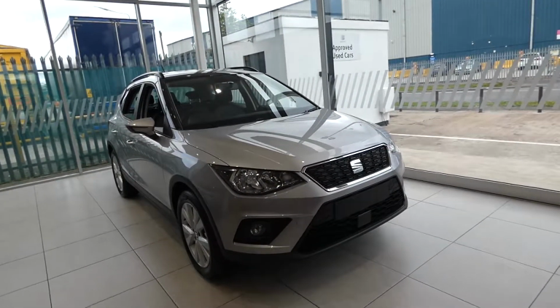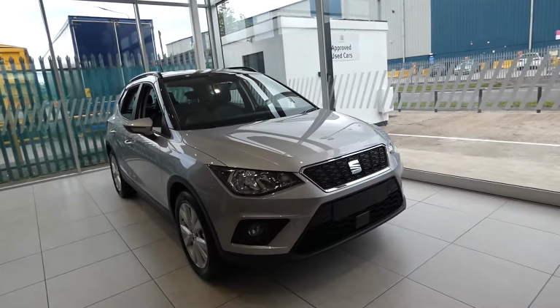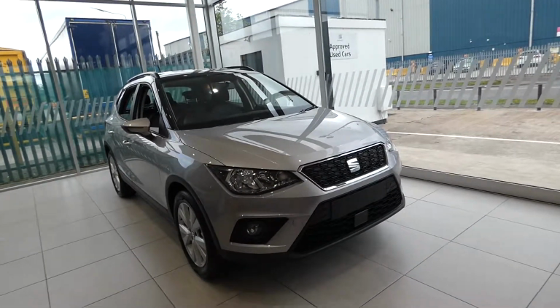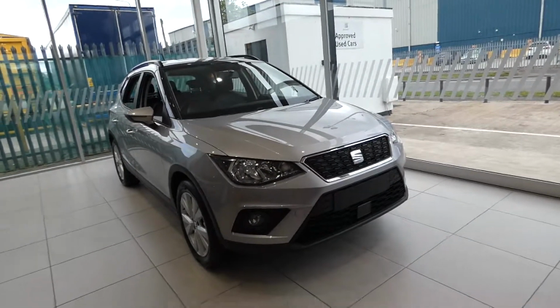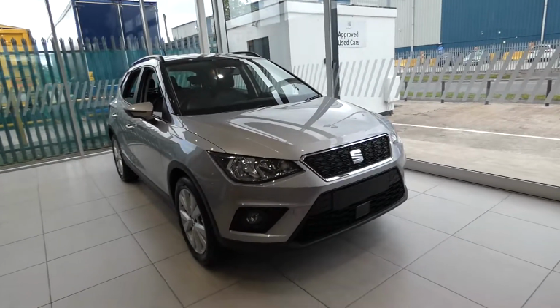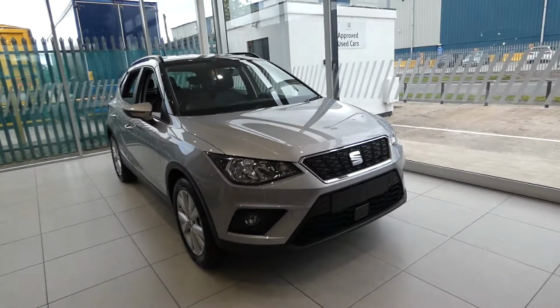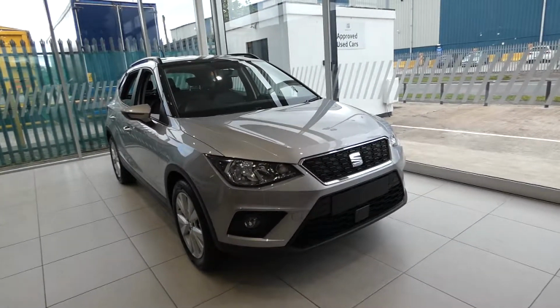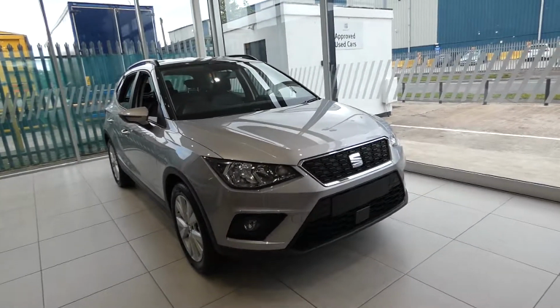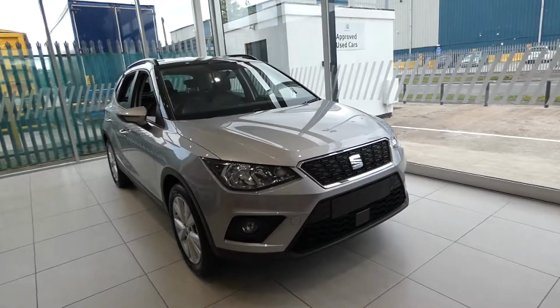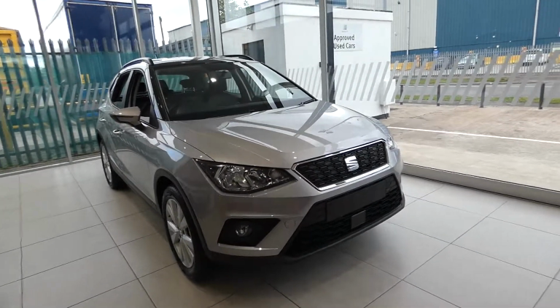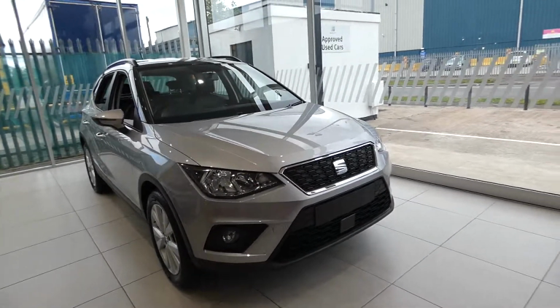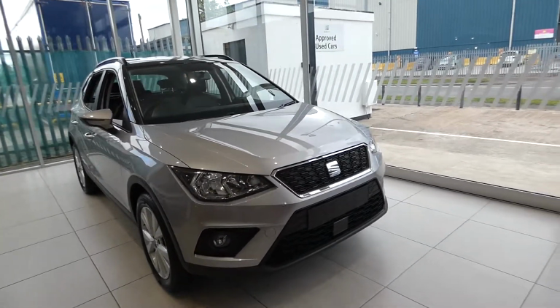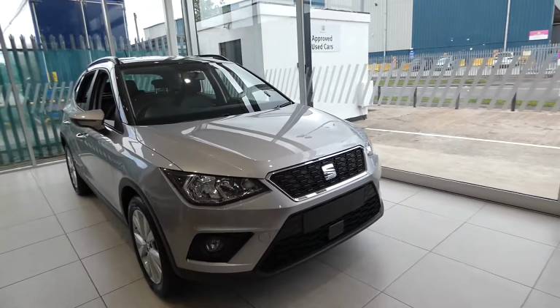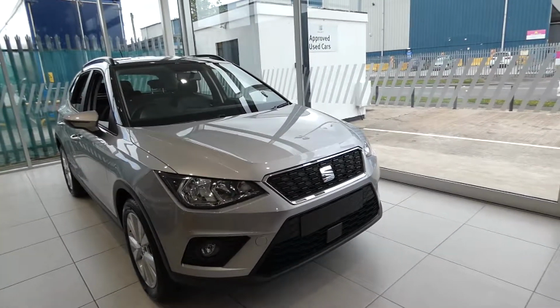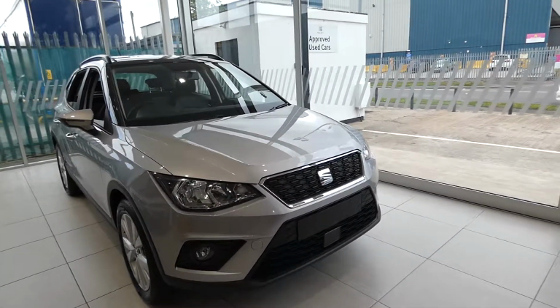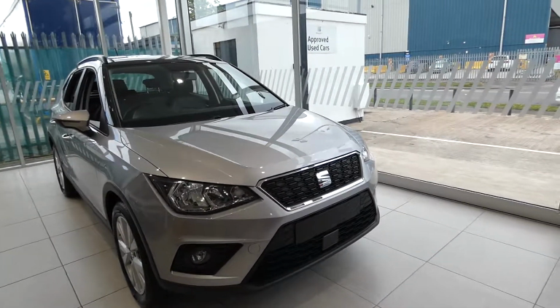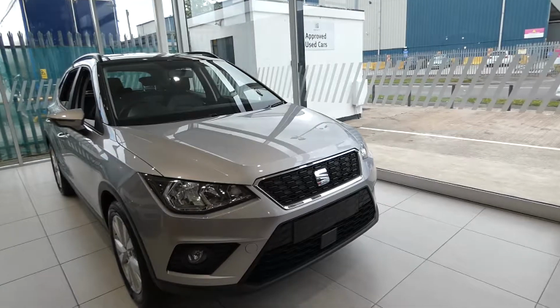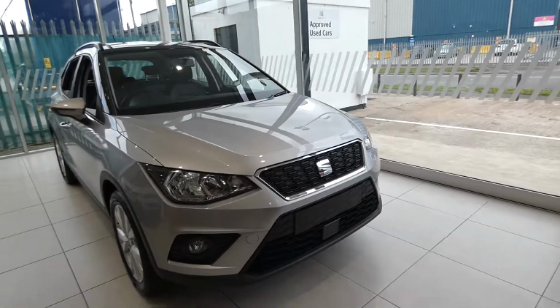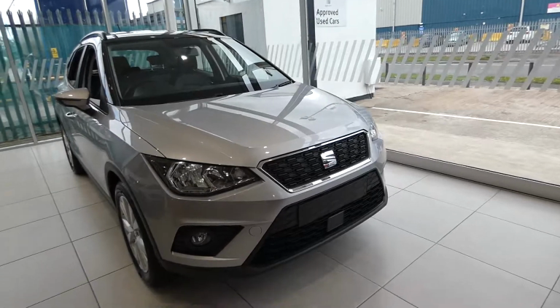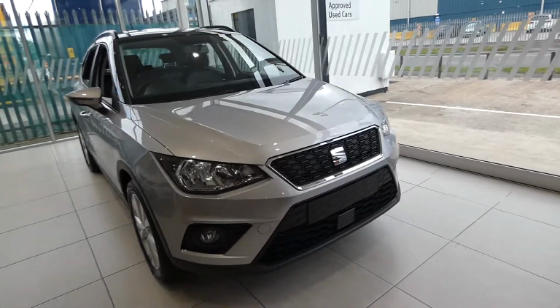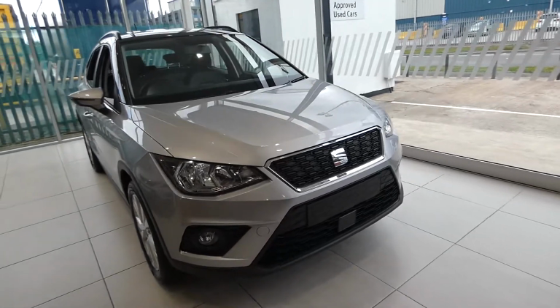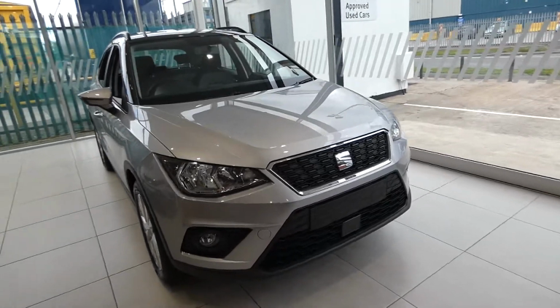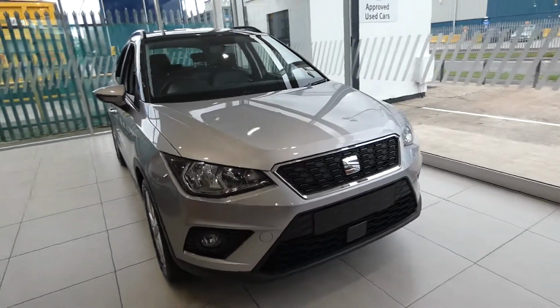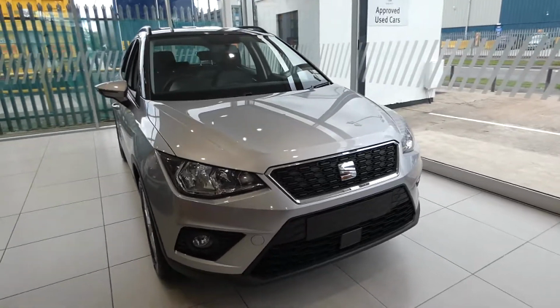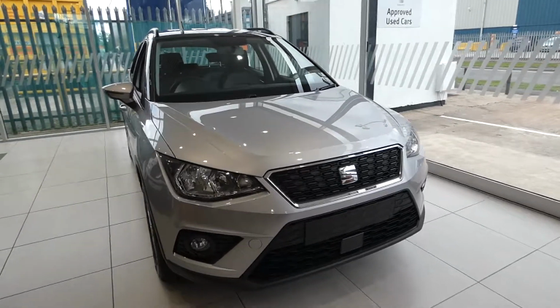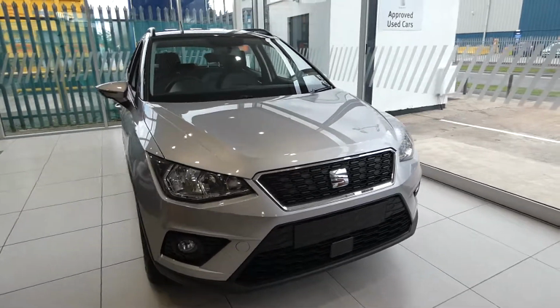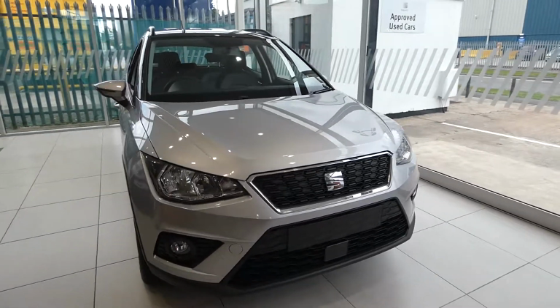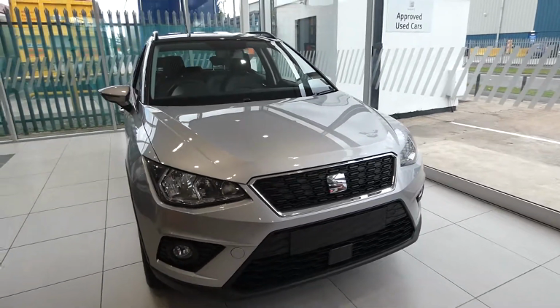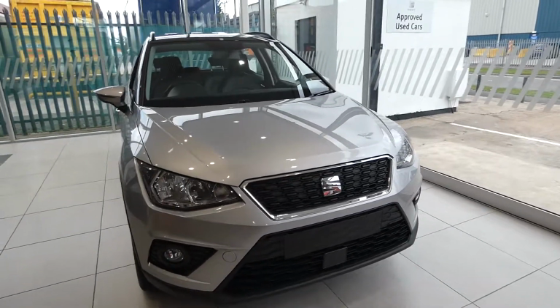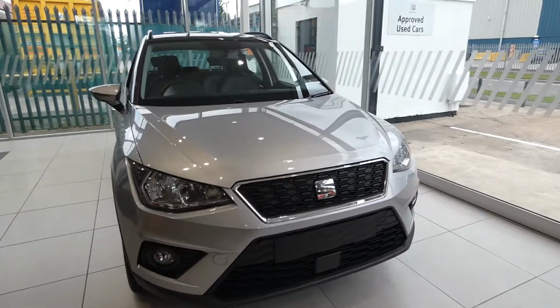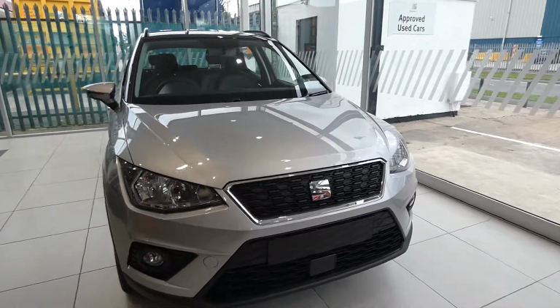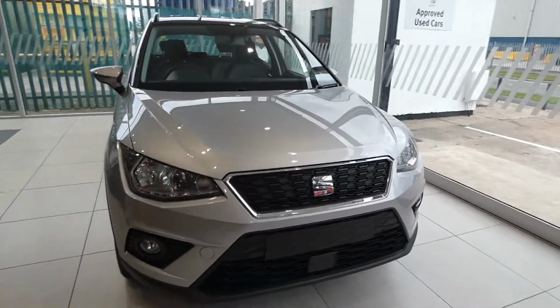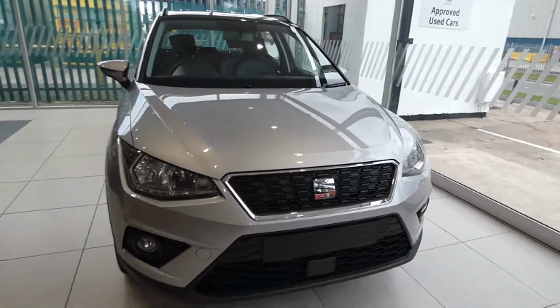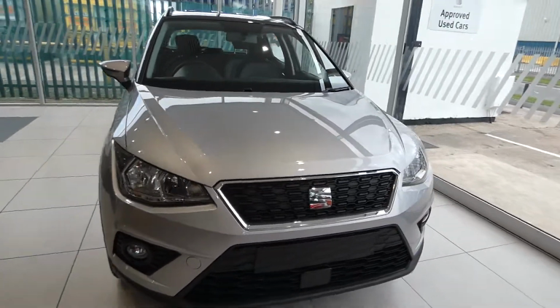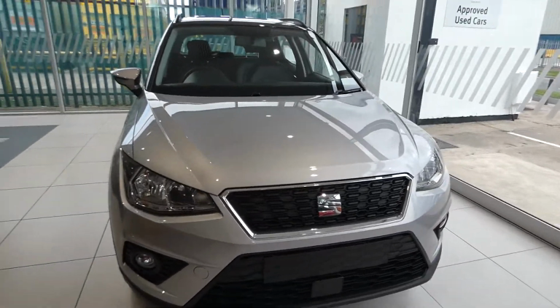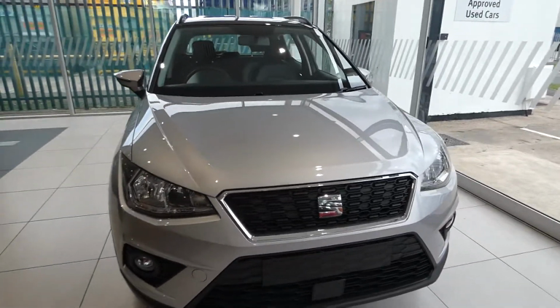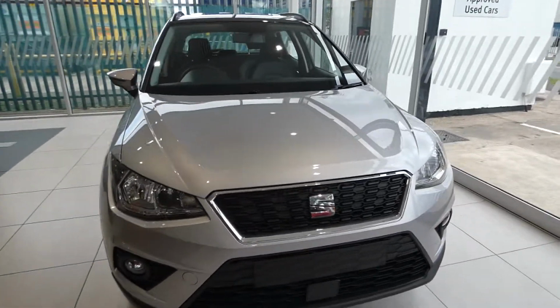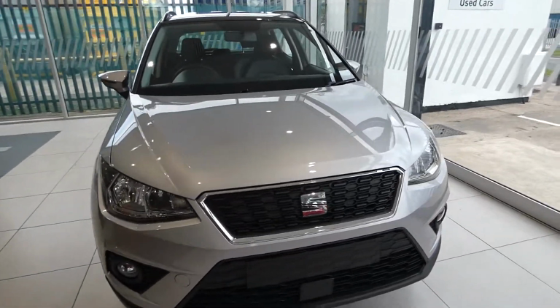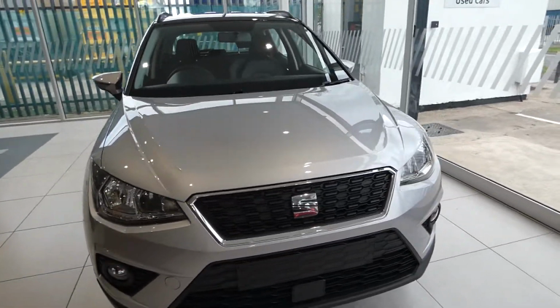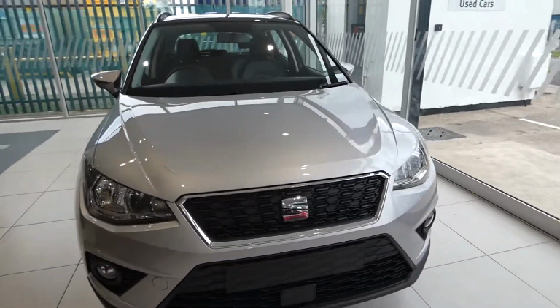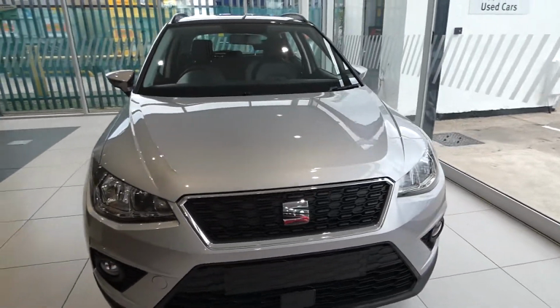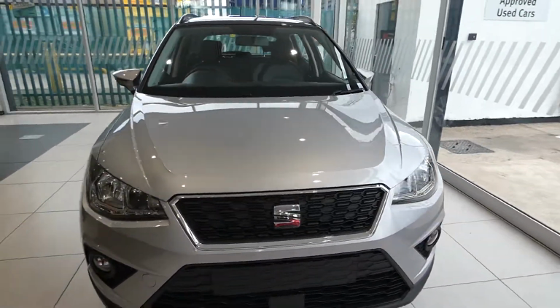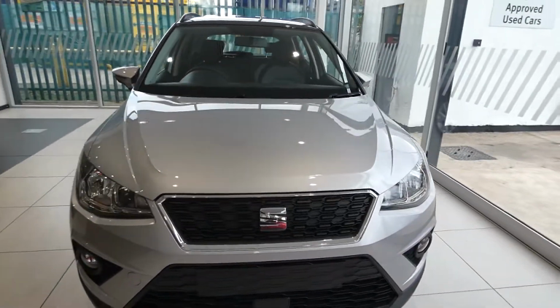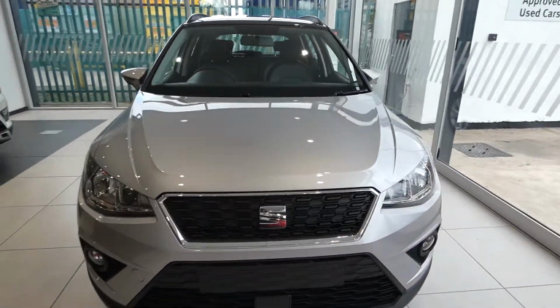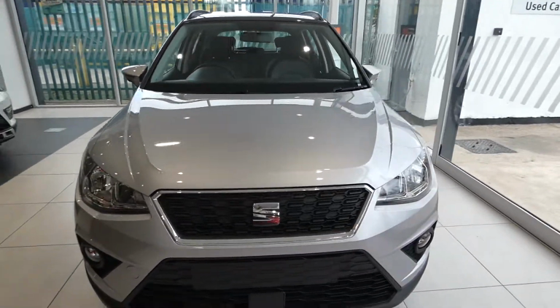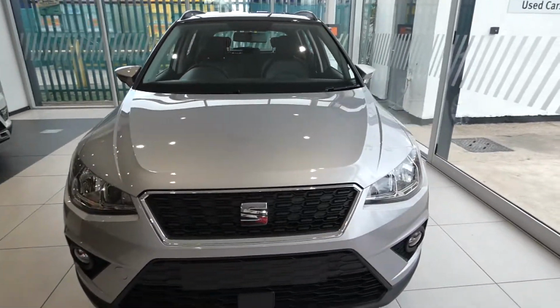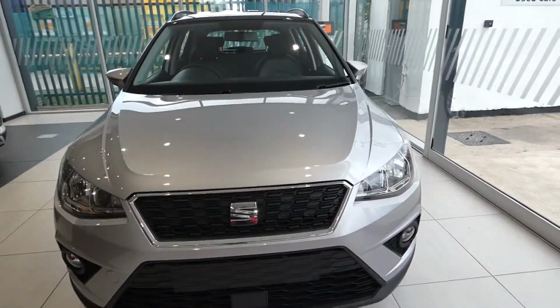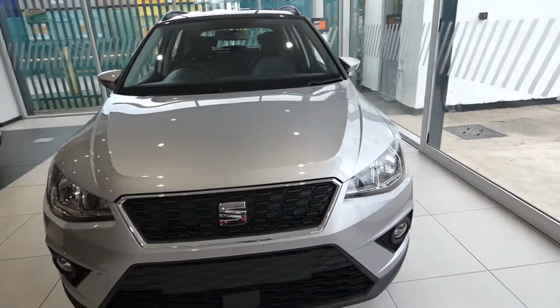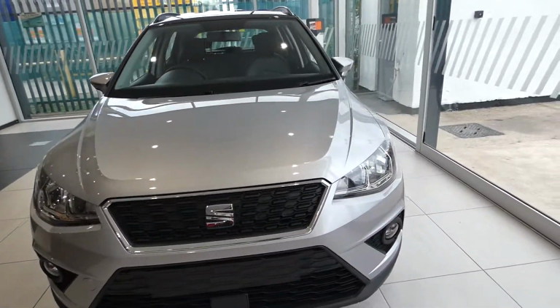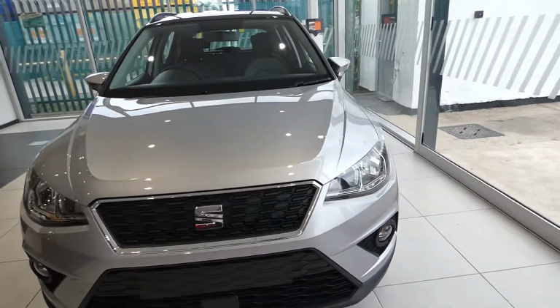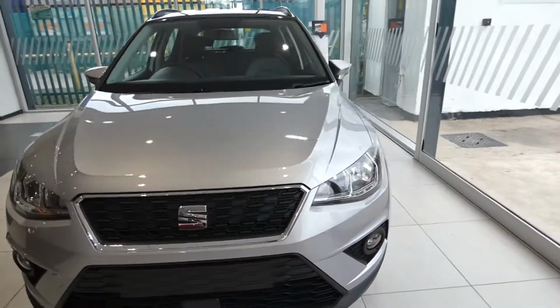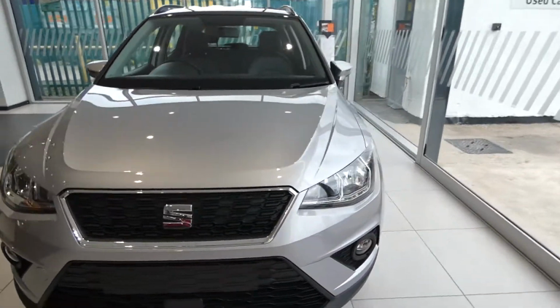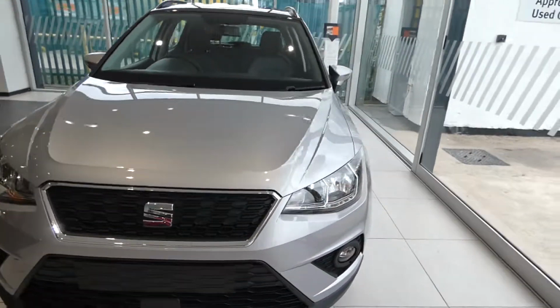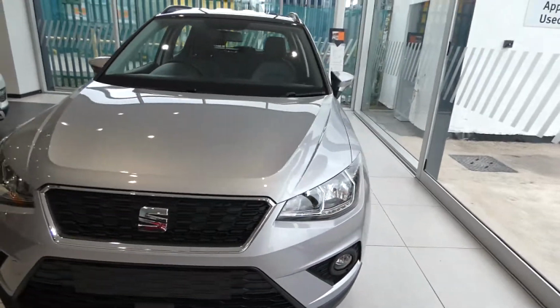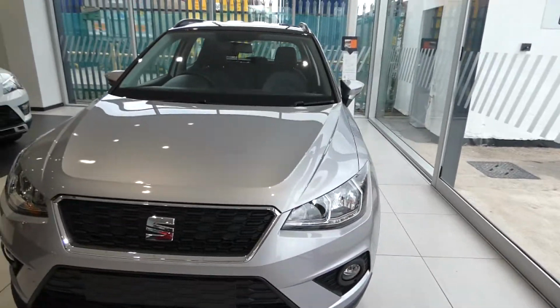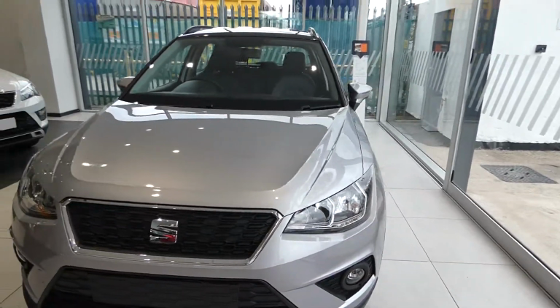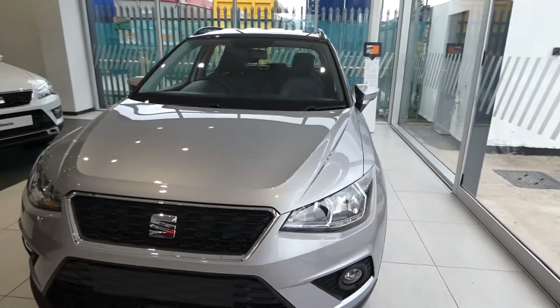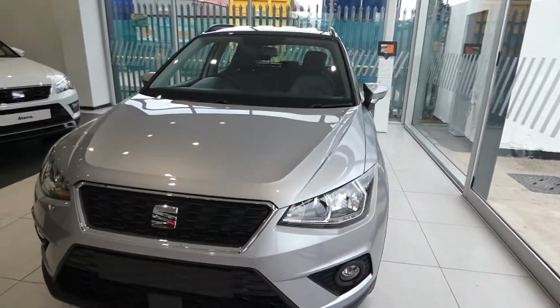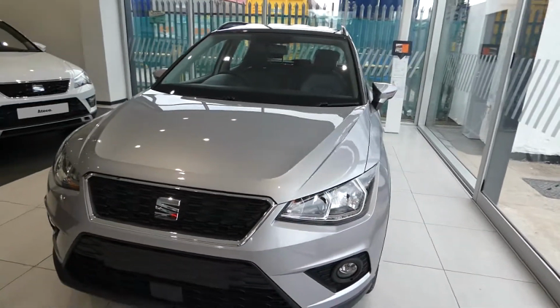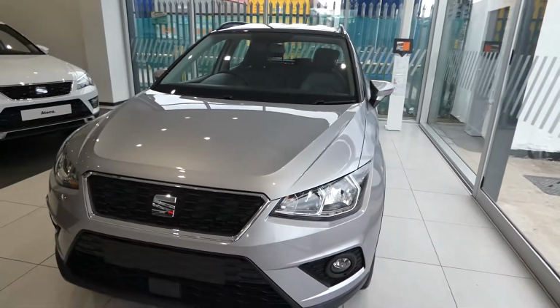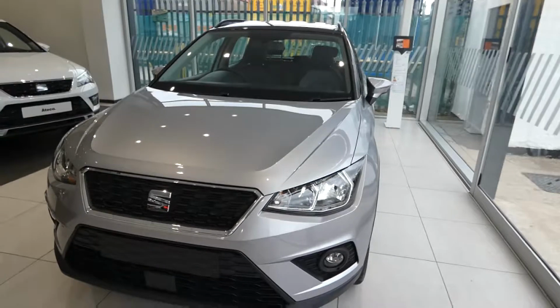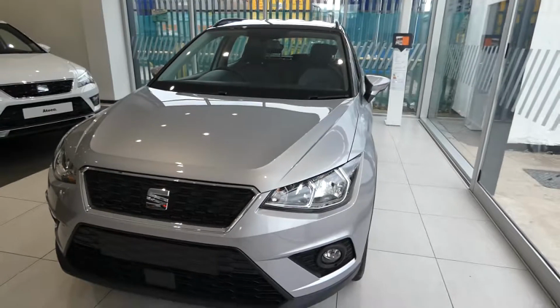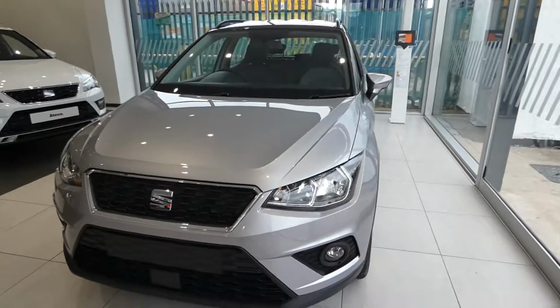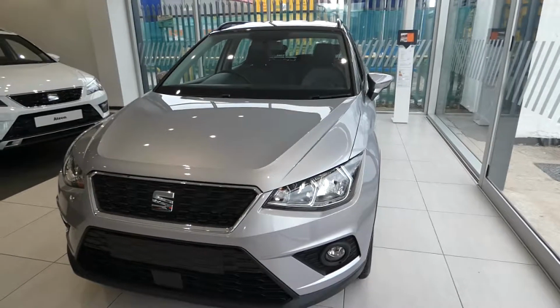This comes in the colour of Urban Silver, a metallic colour we do here with the black contrast midnight black roof.